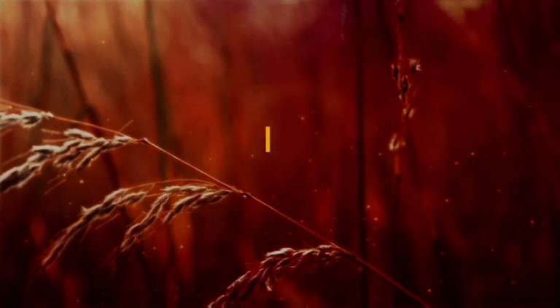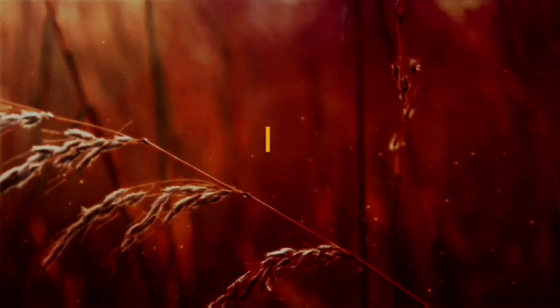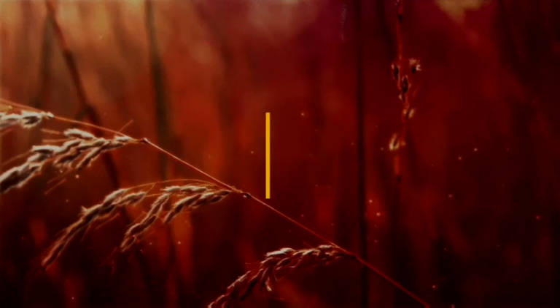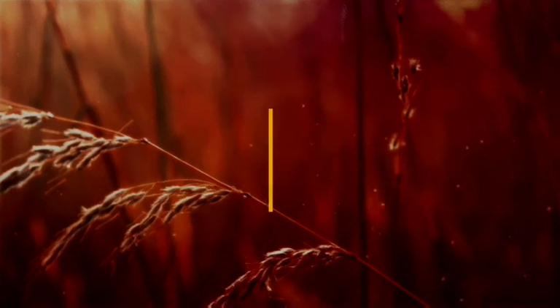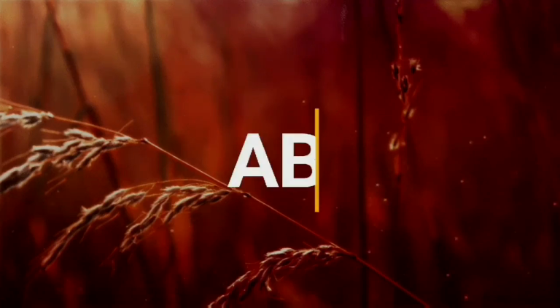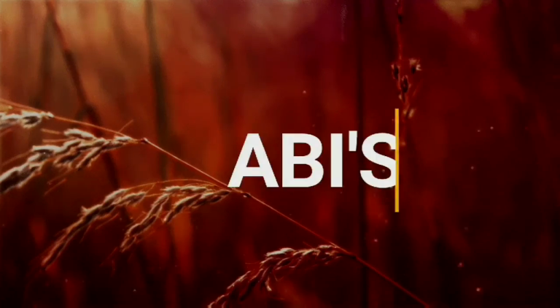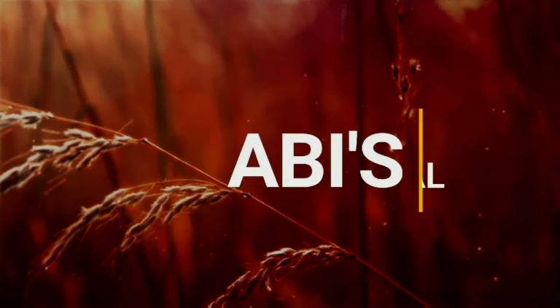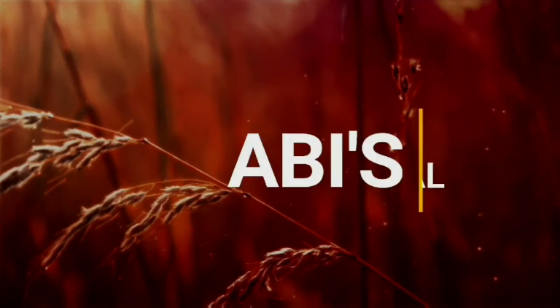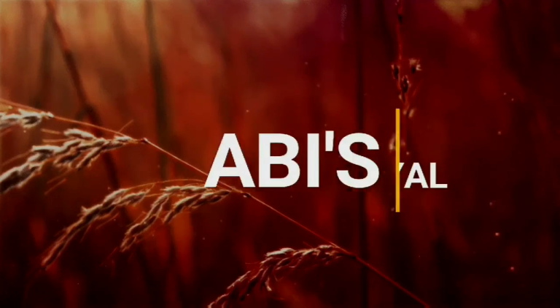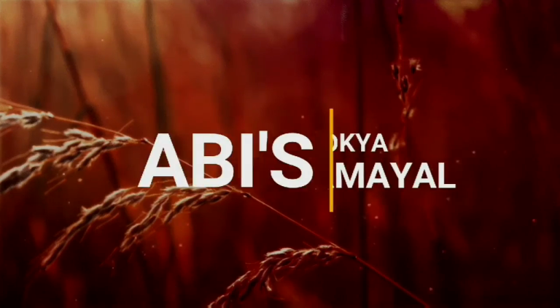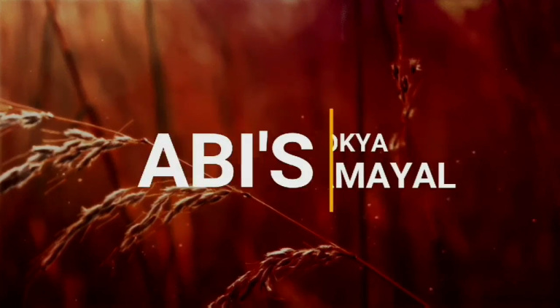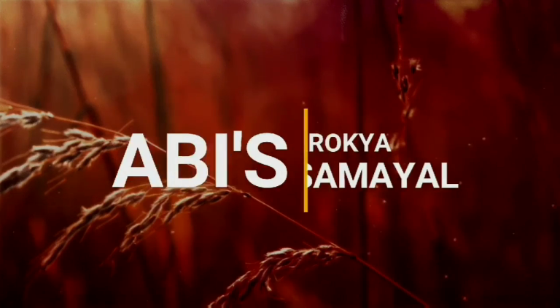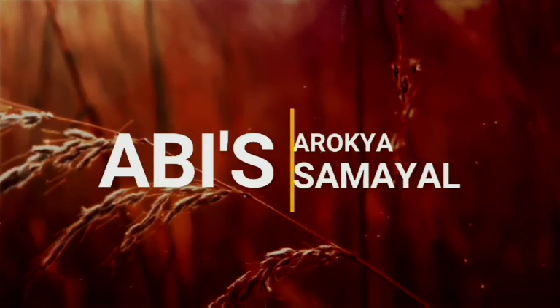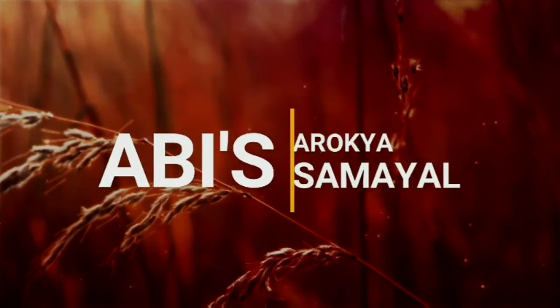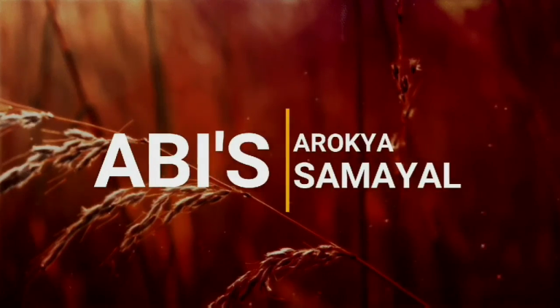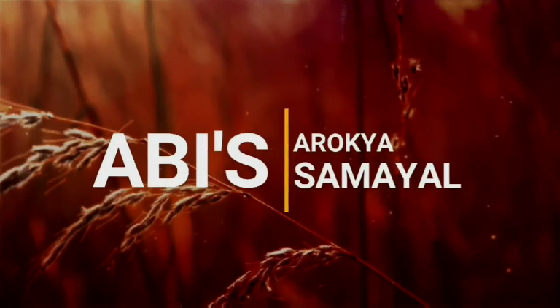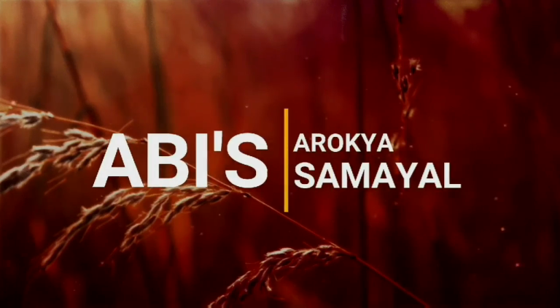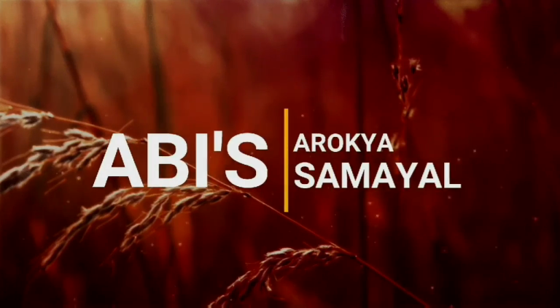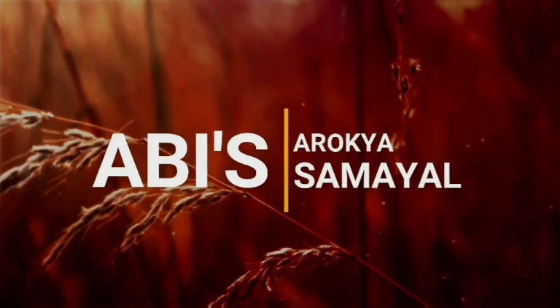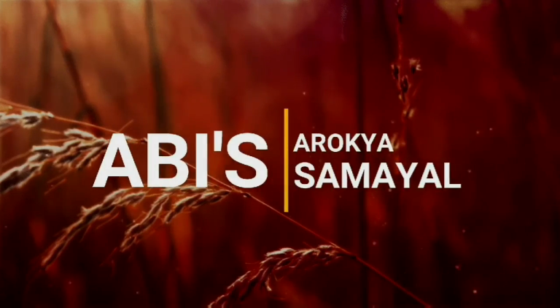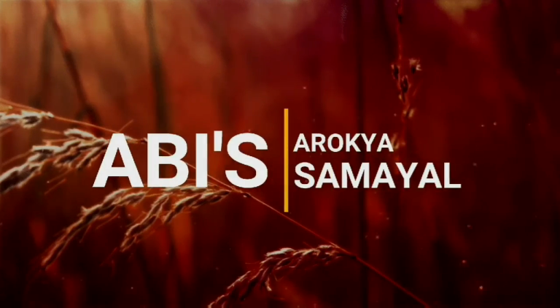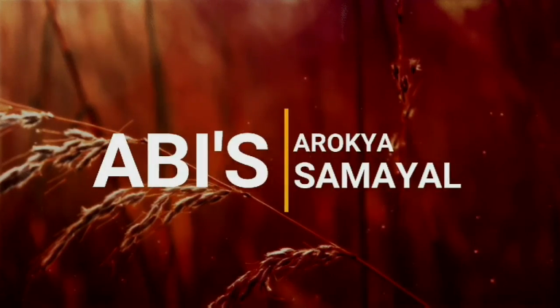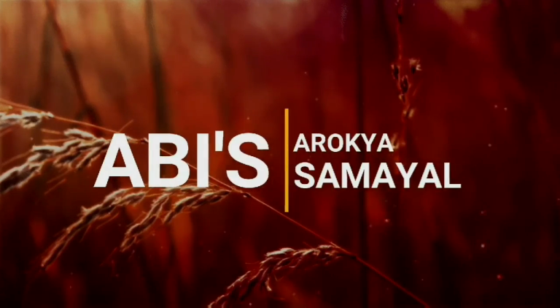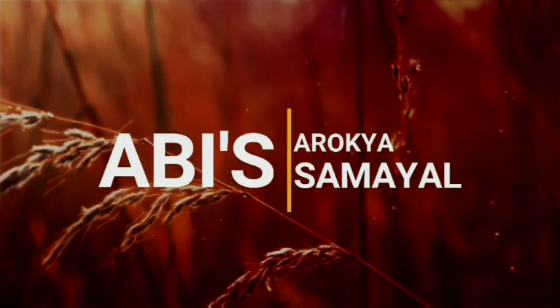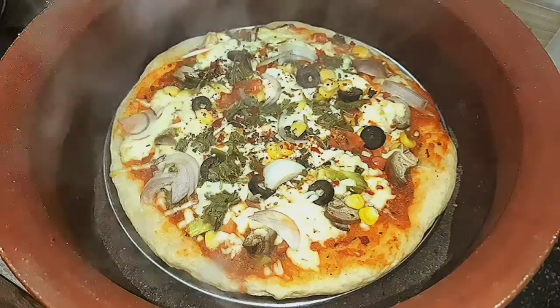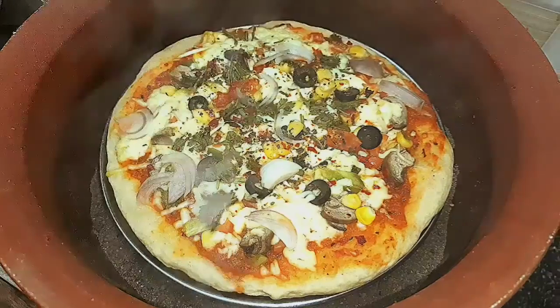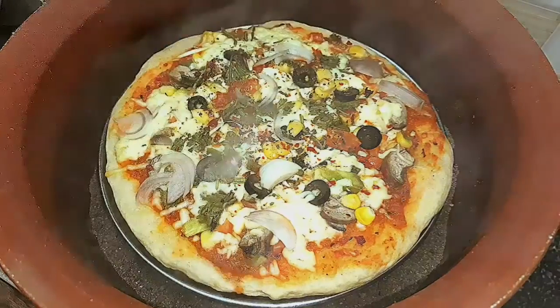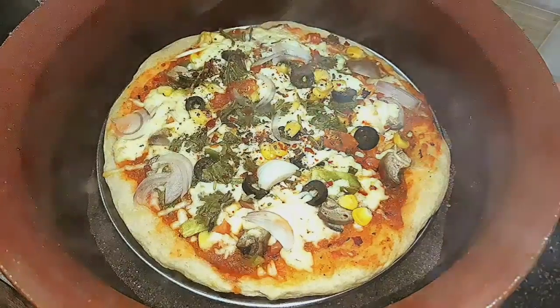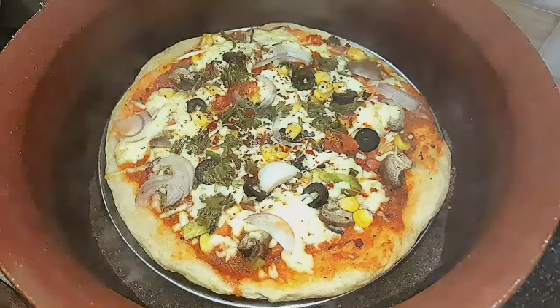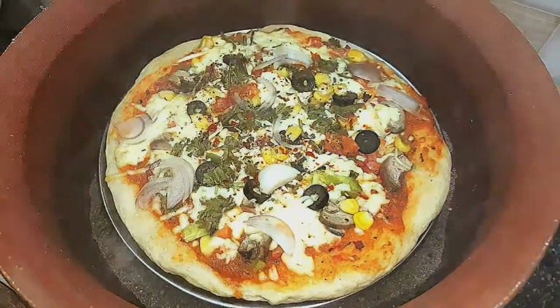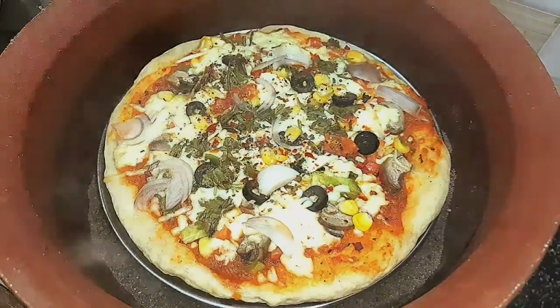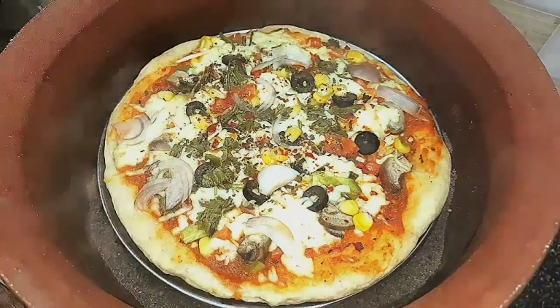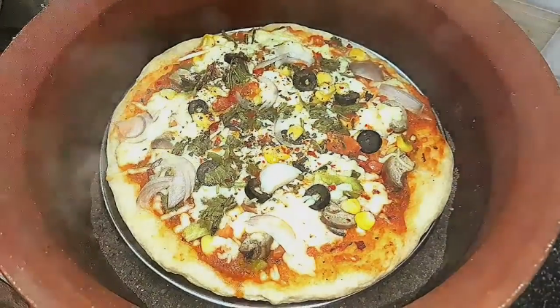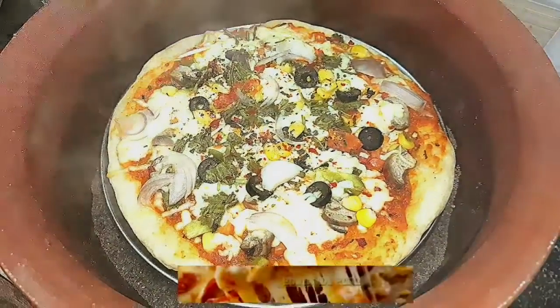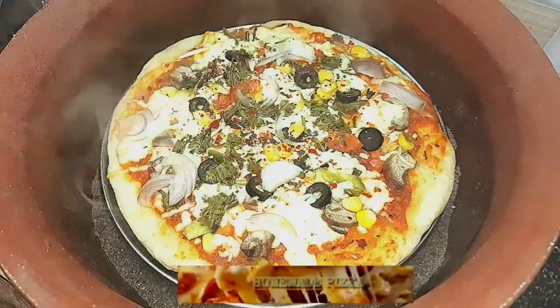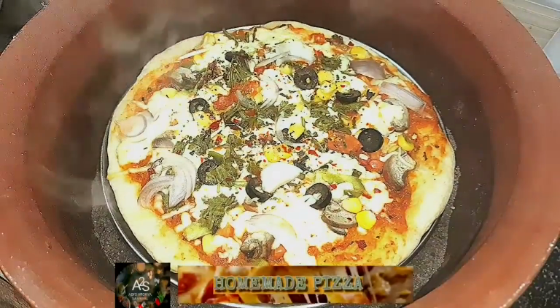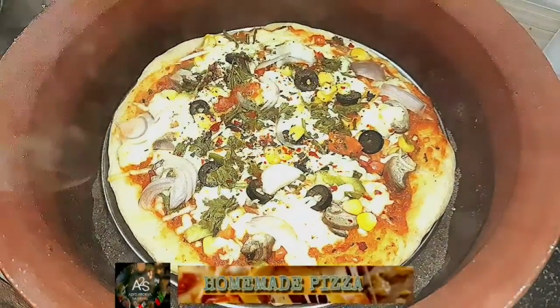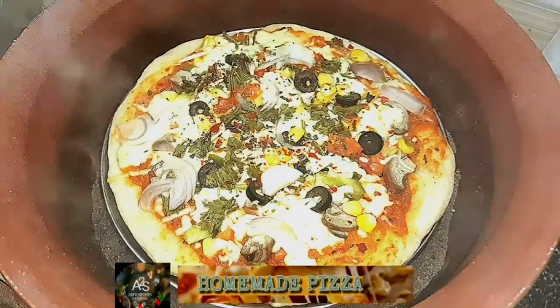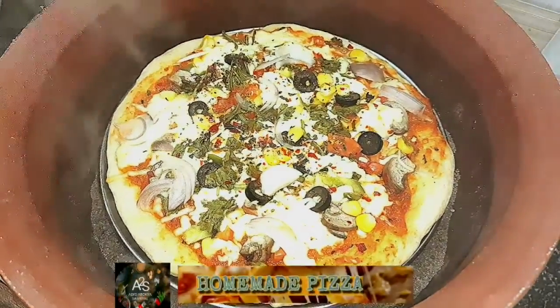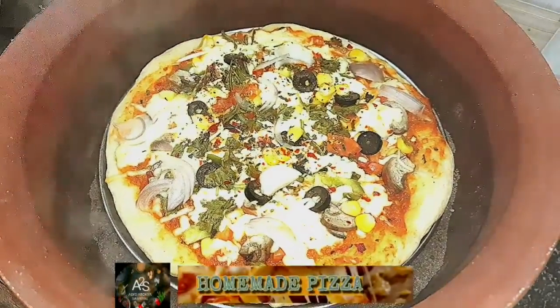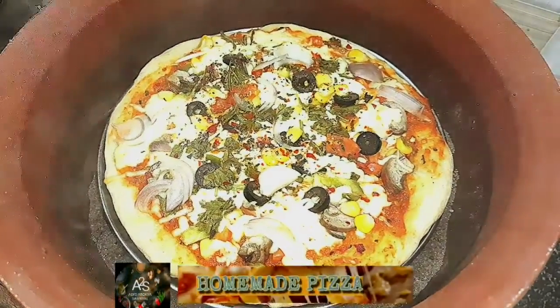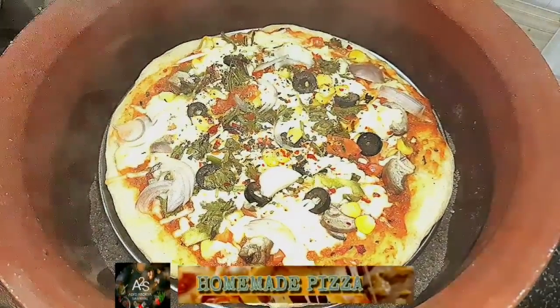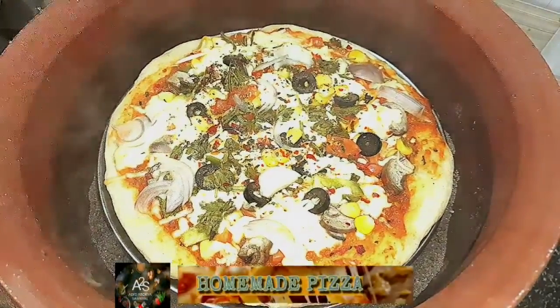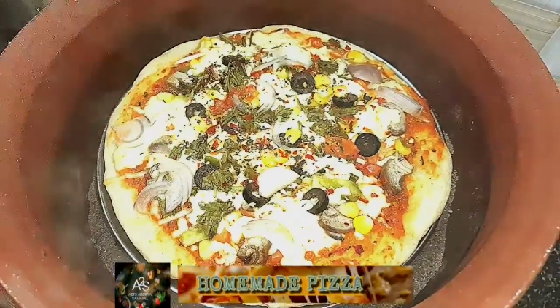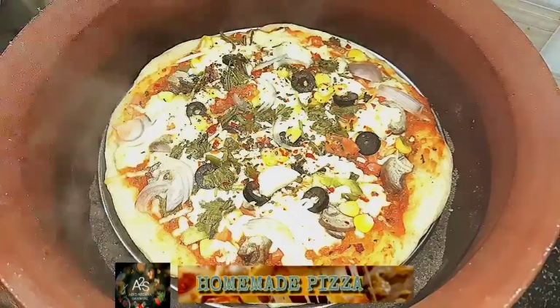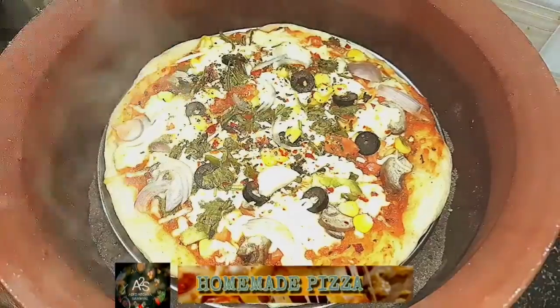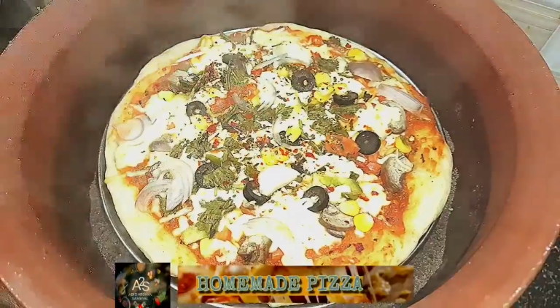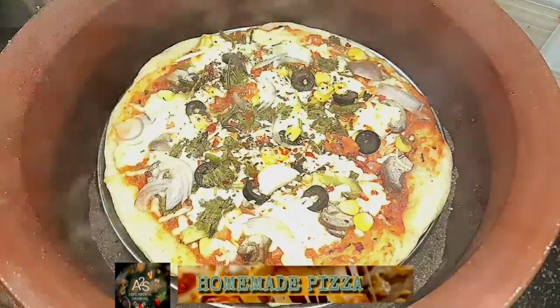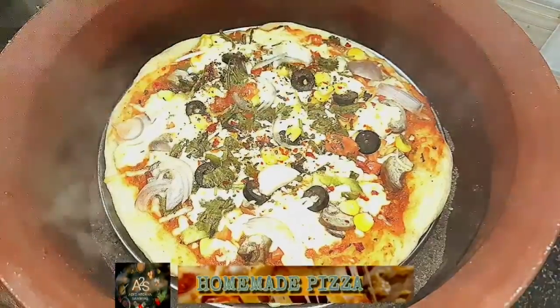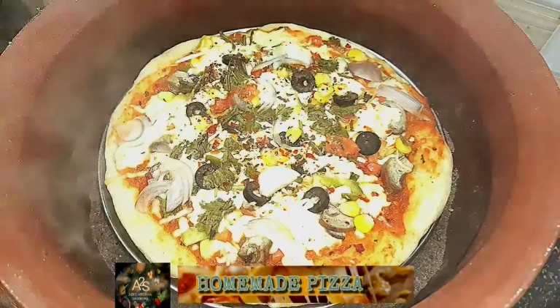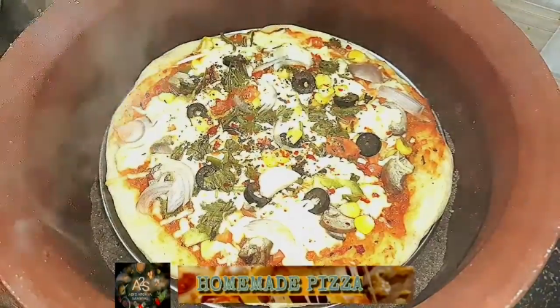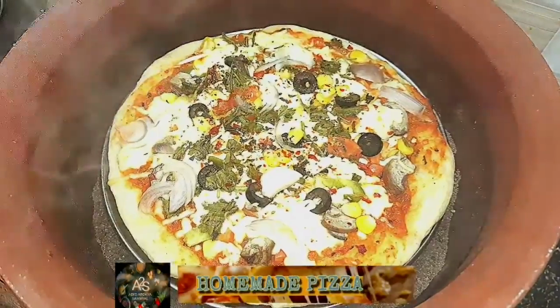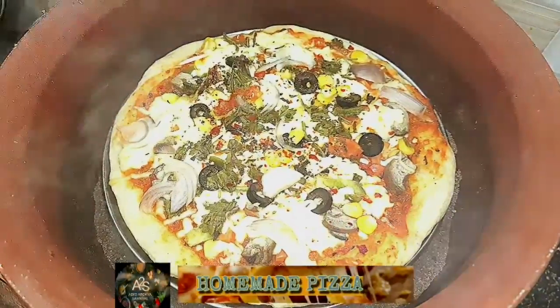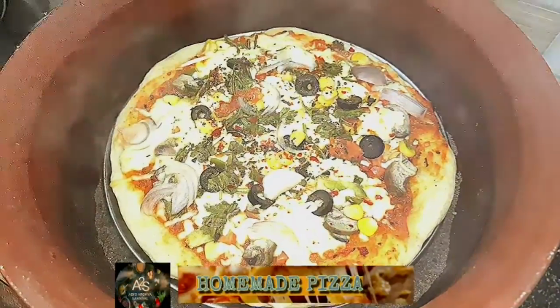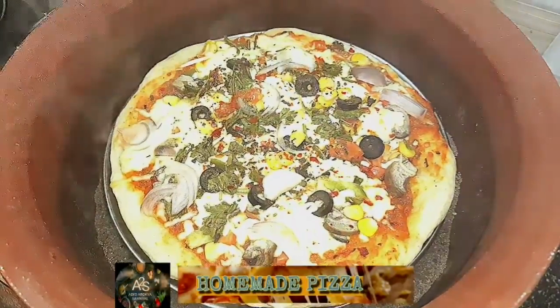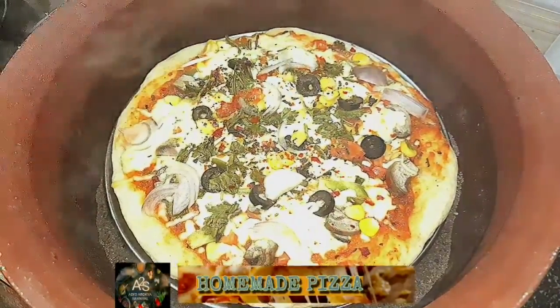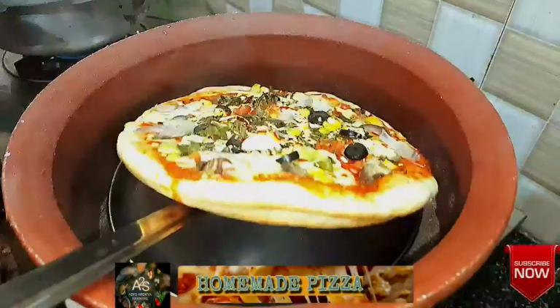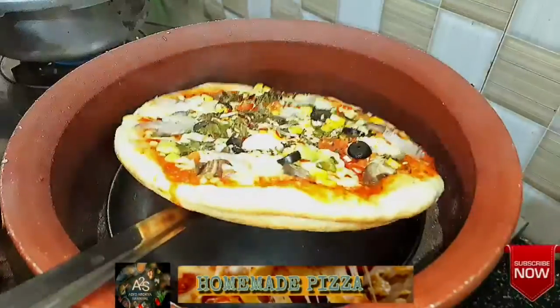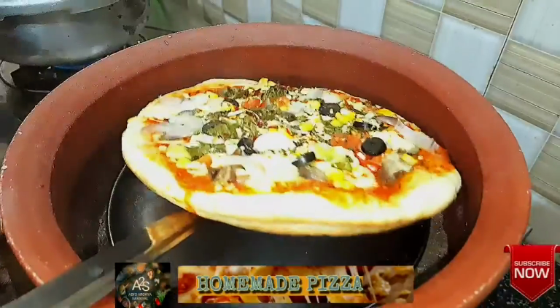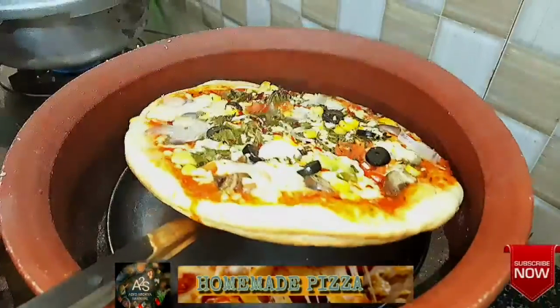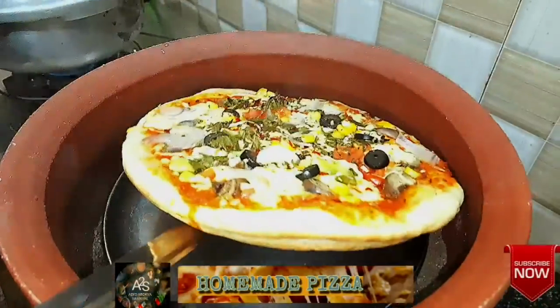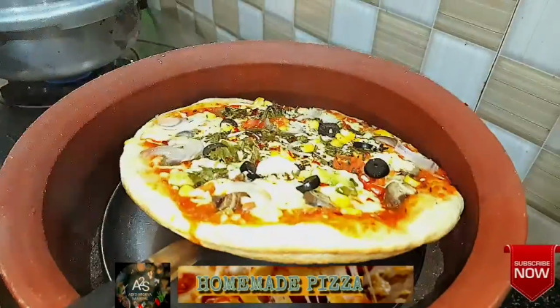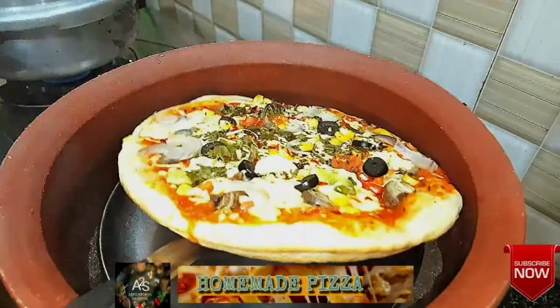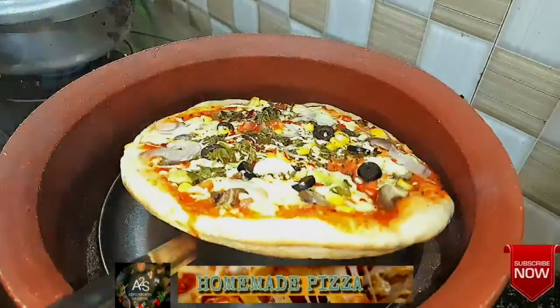Hello Friends! Welcome to Abhi Saru Khe Samiyel. This is our channel. Let's talk about this very healthy pizza.